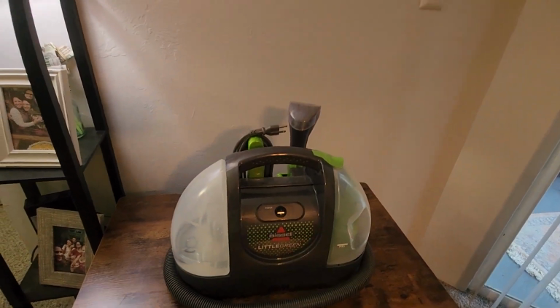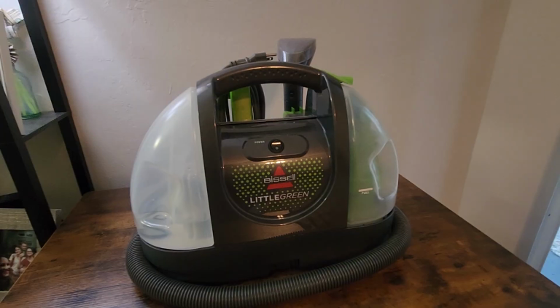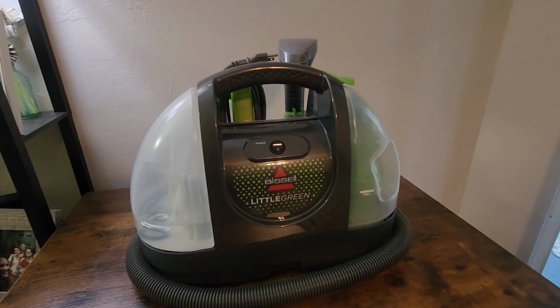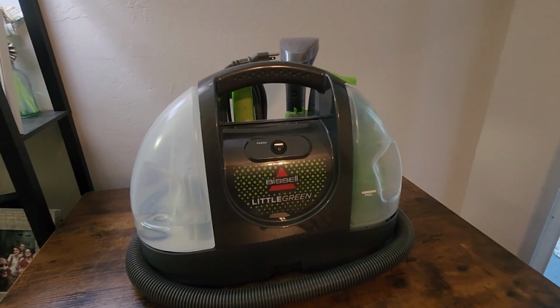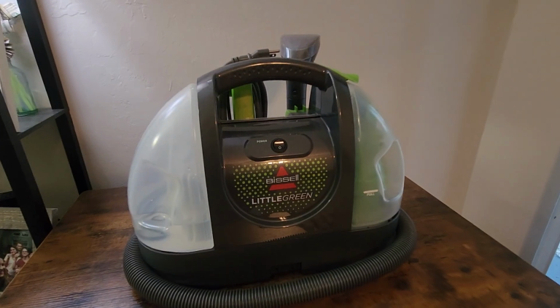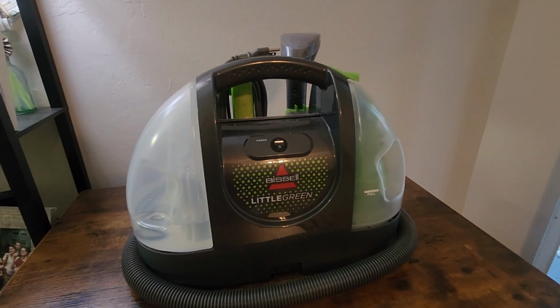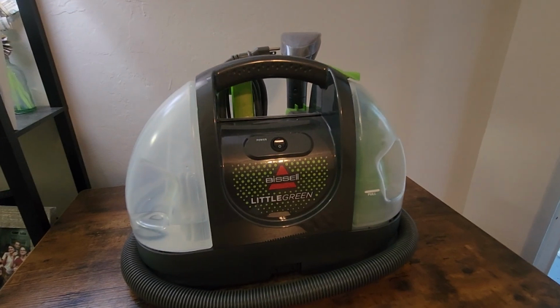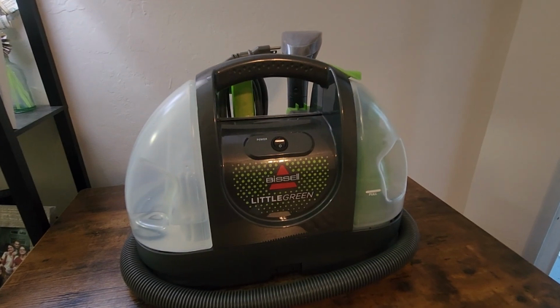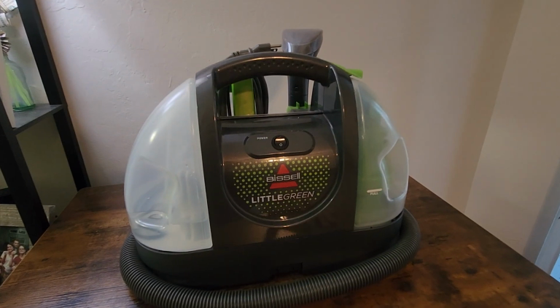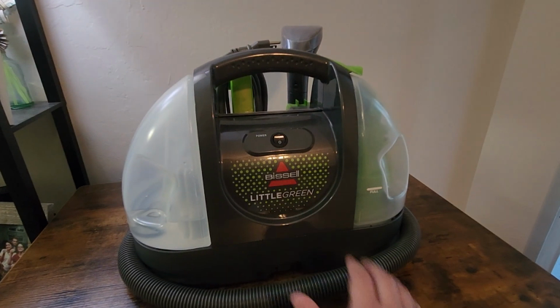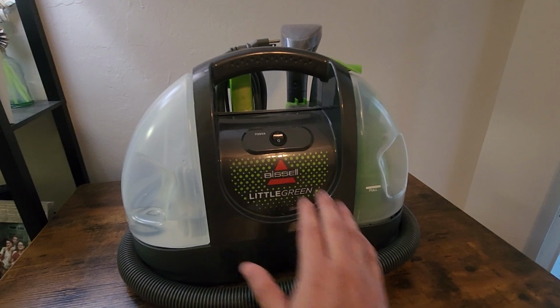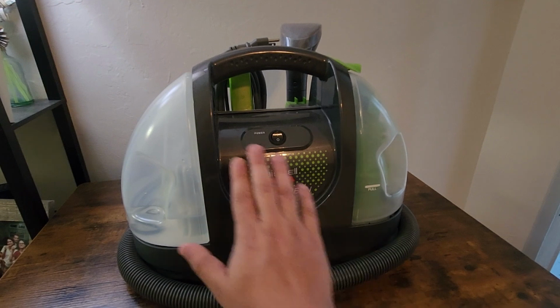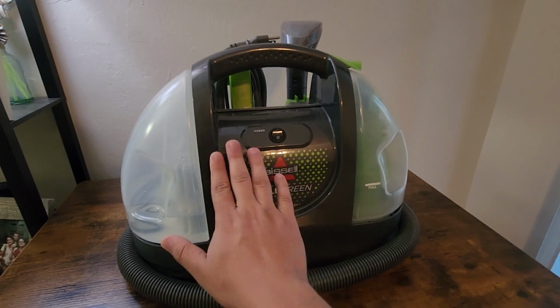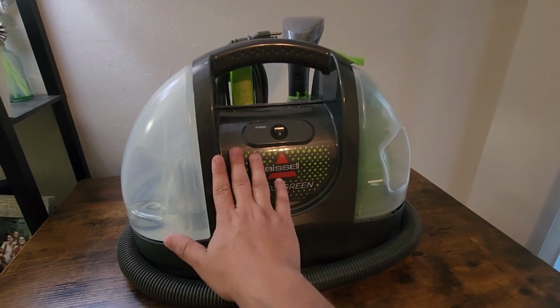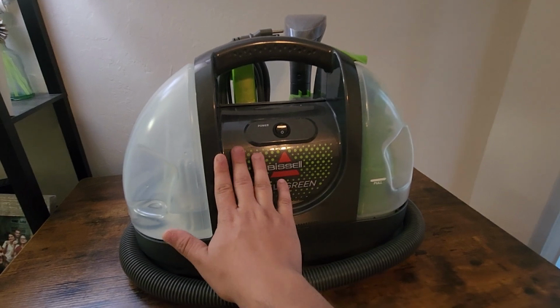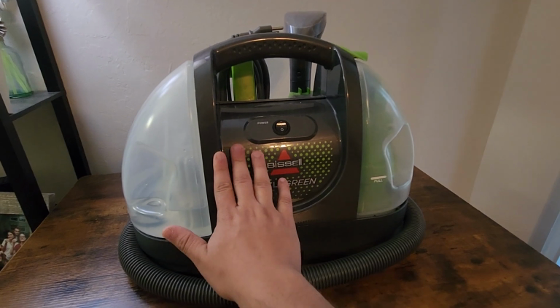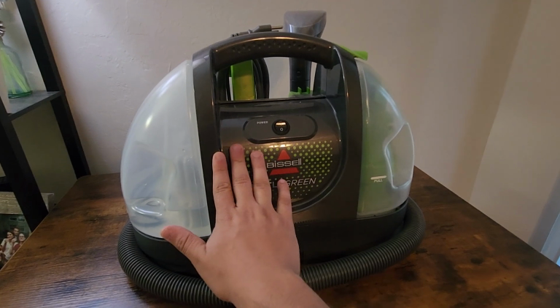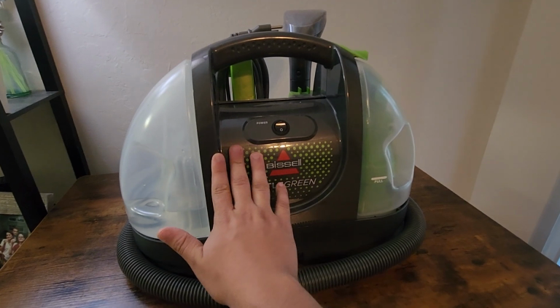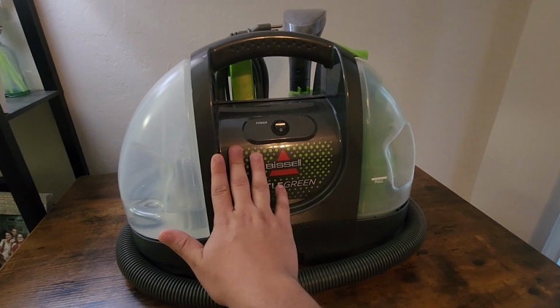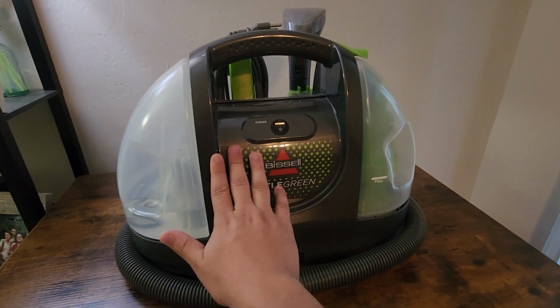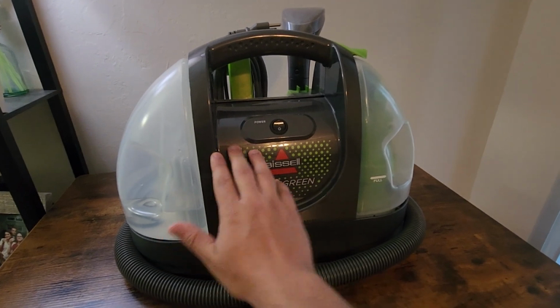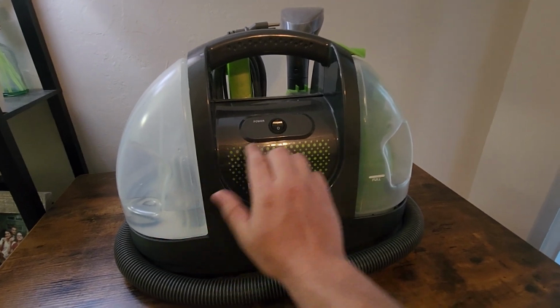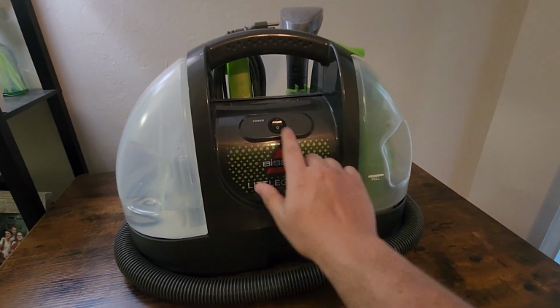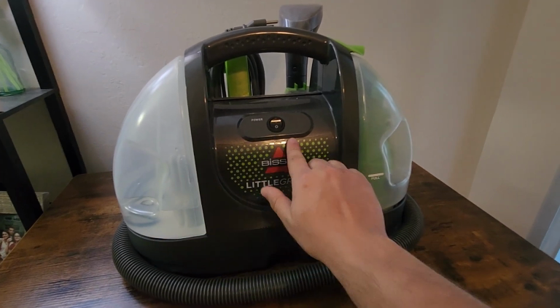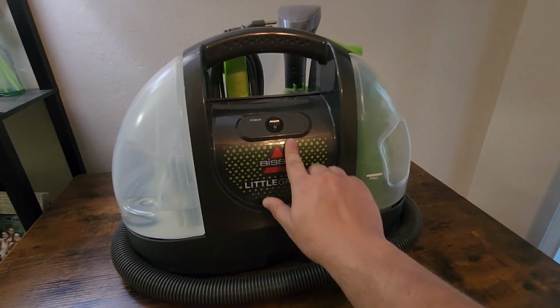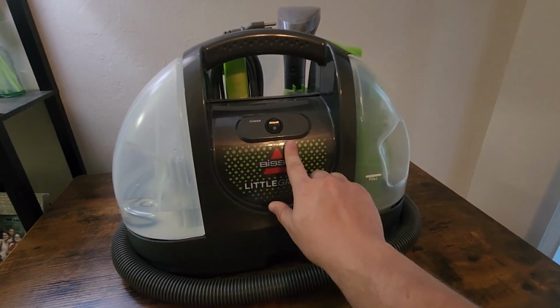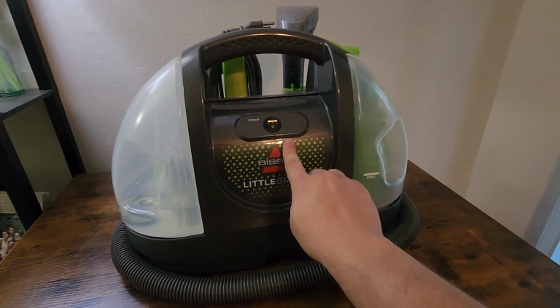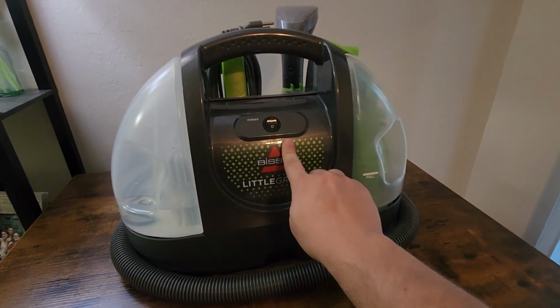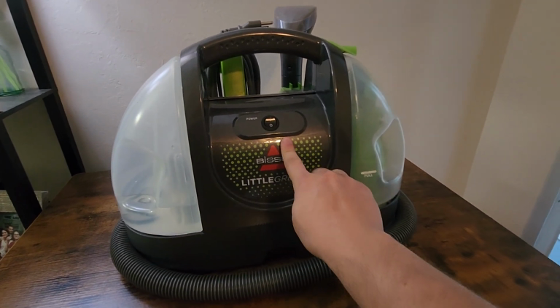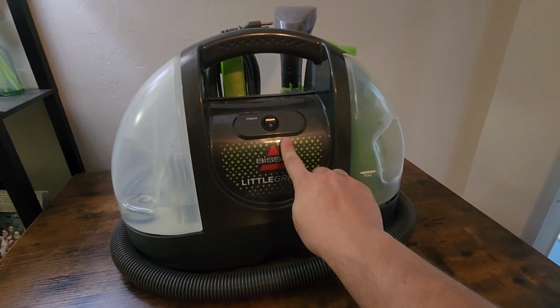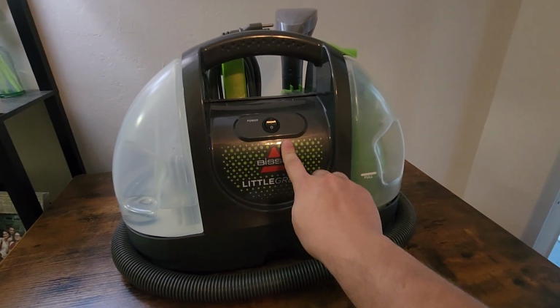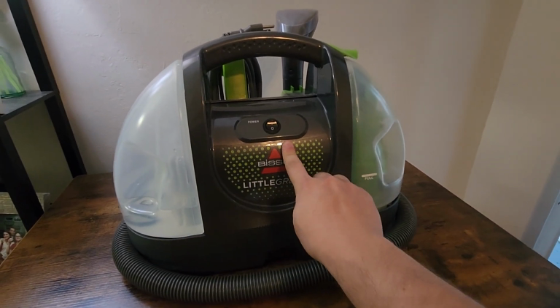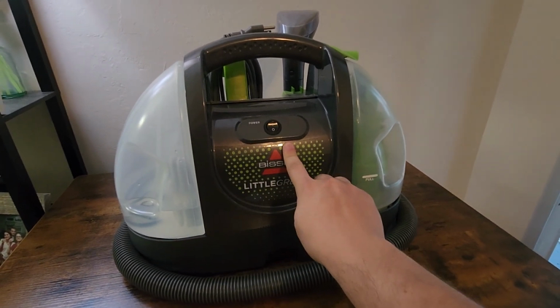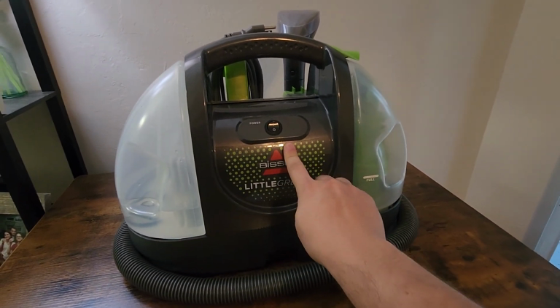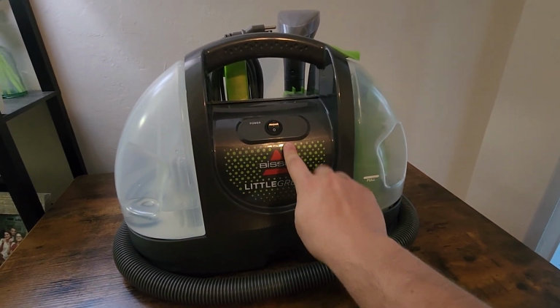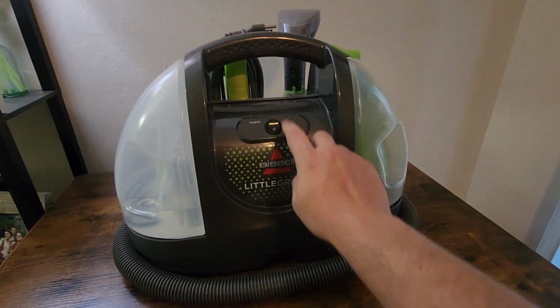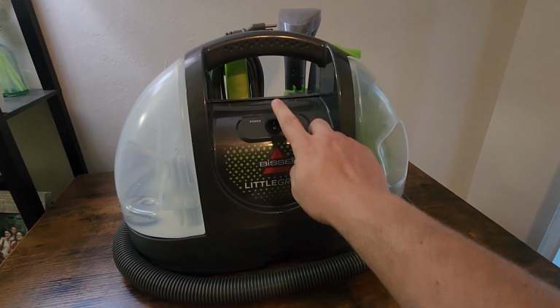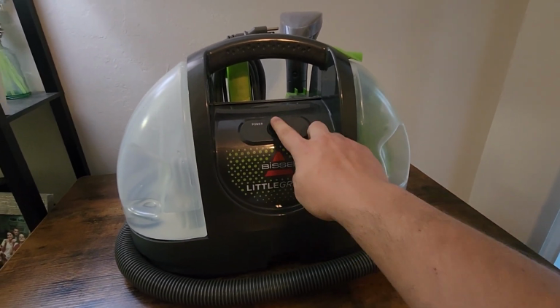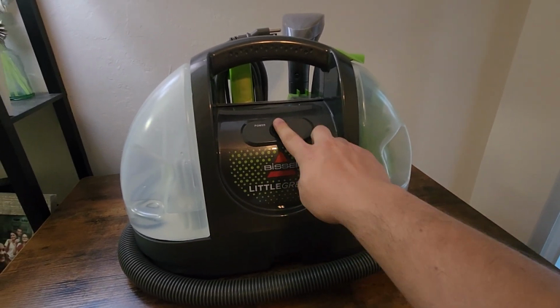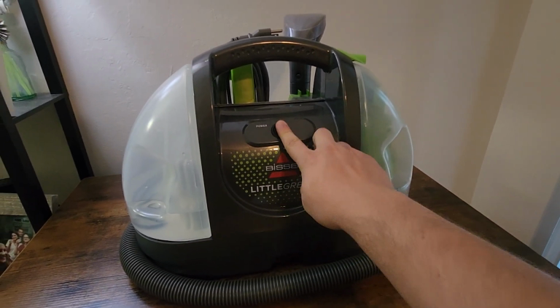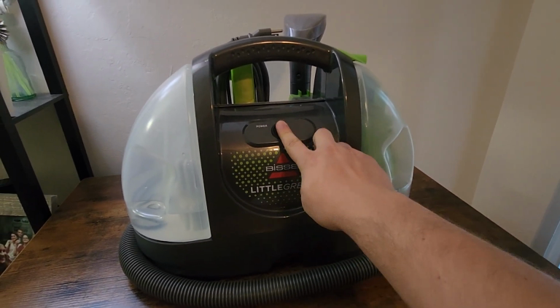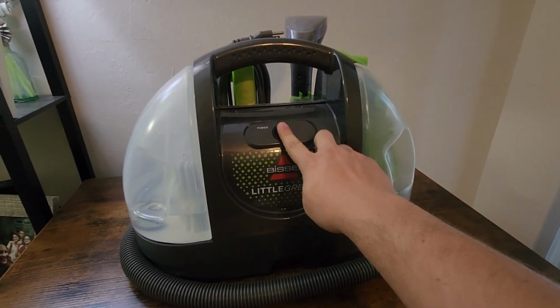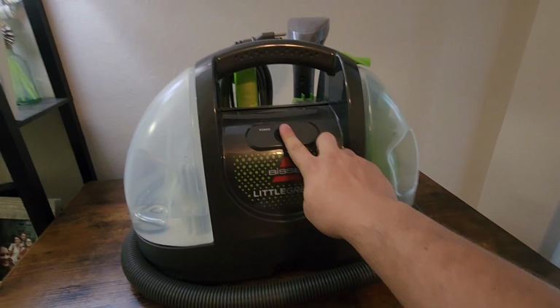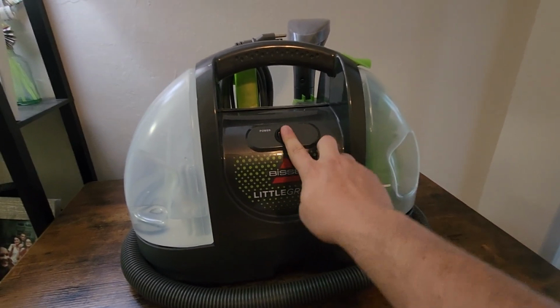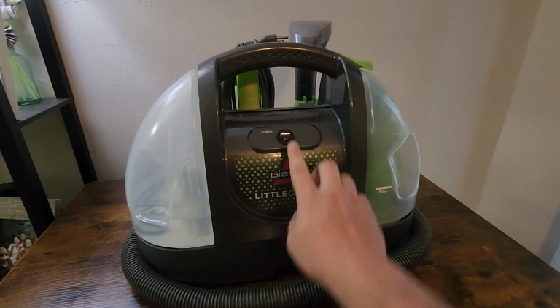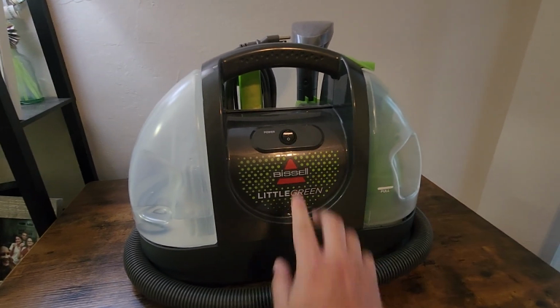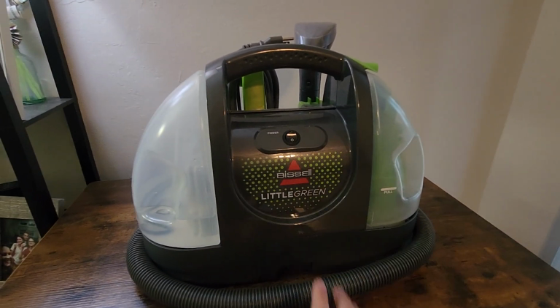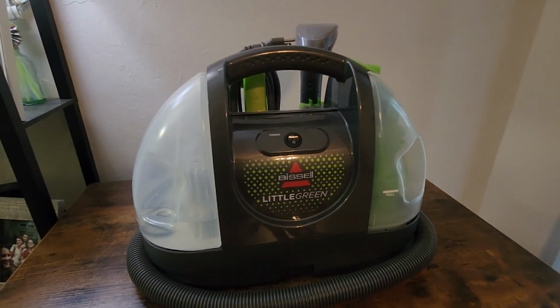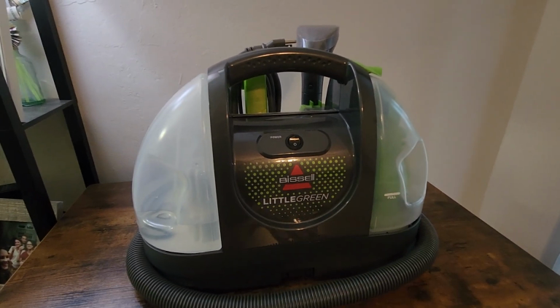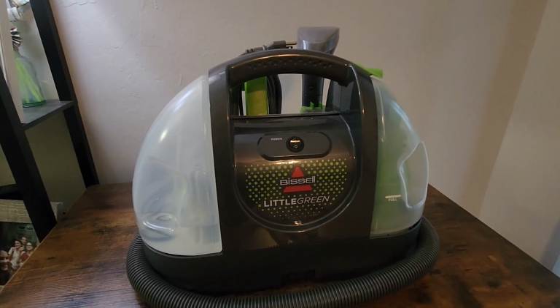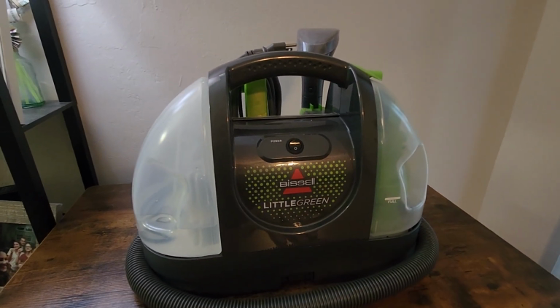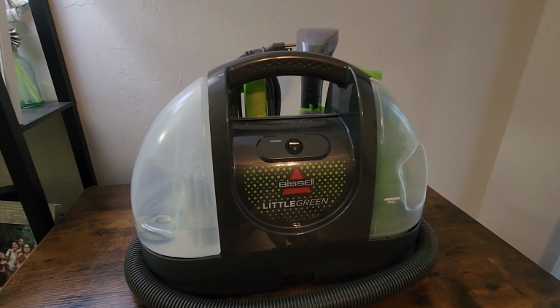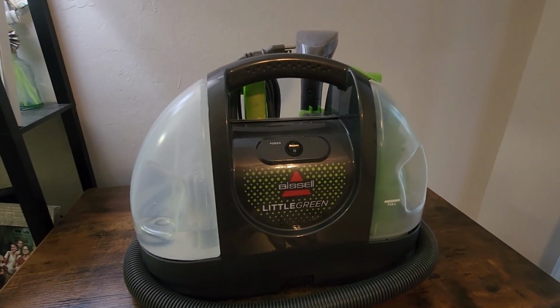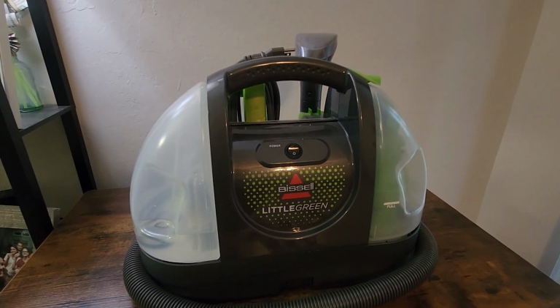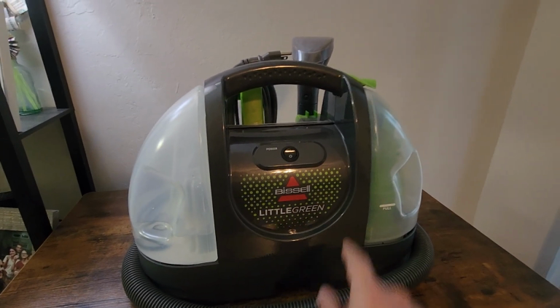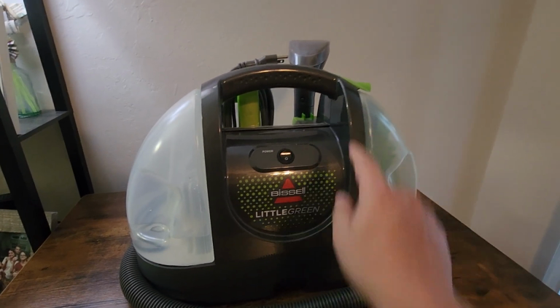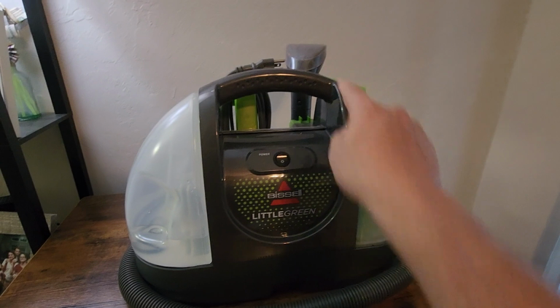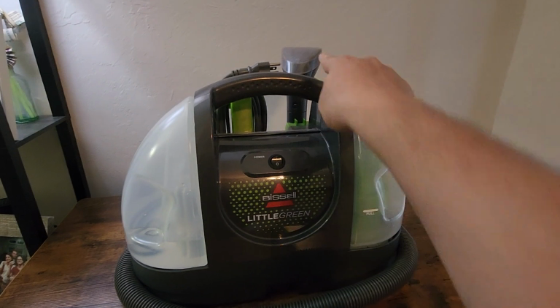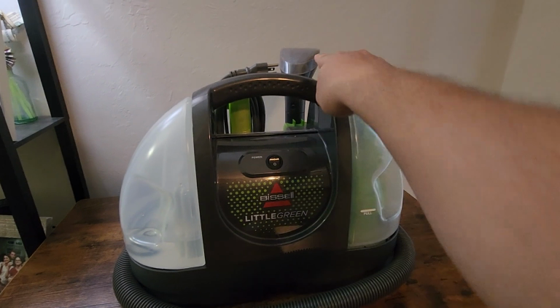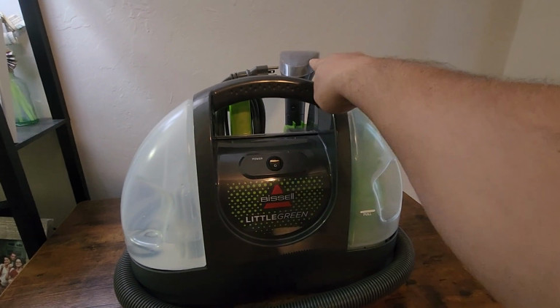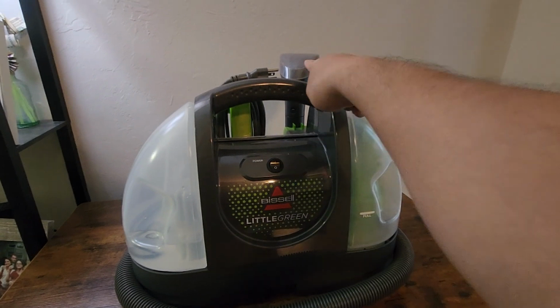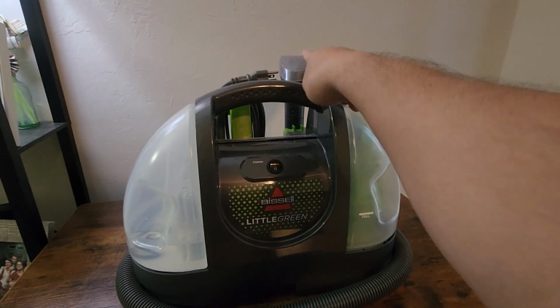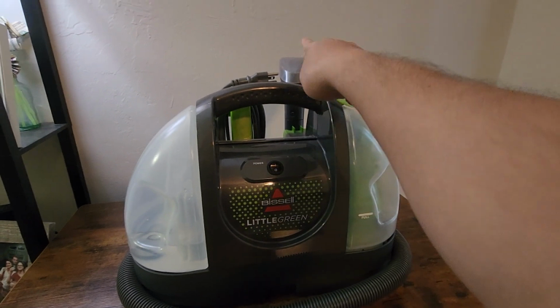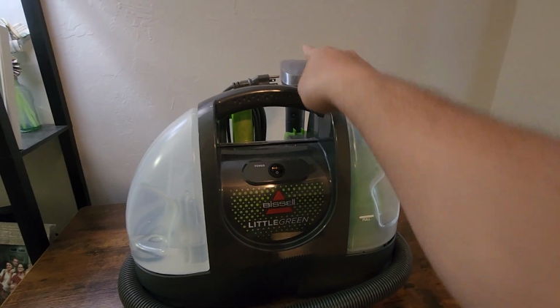So first off, this thing is pretty simple to use. There's only one button on the main piece here — the on and off button — and other than that there's one button on the handle.